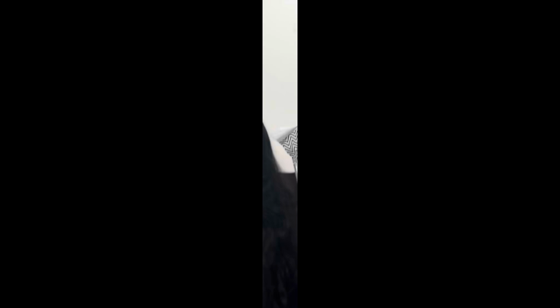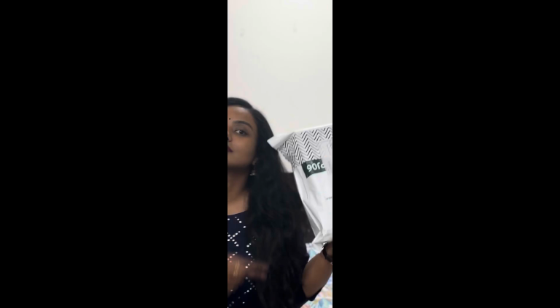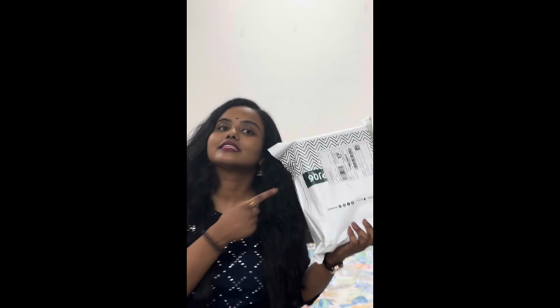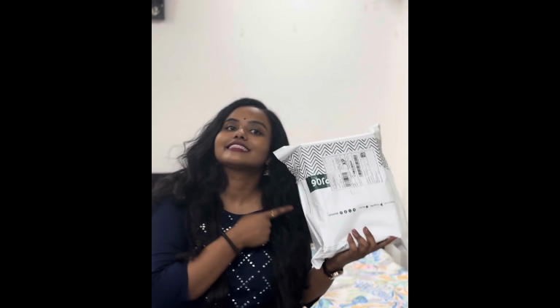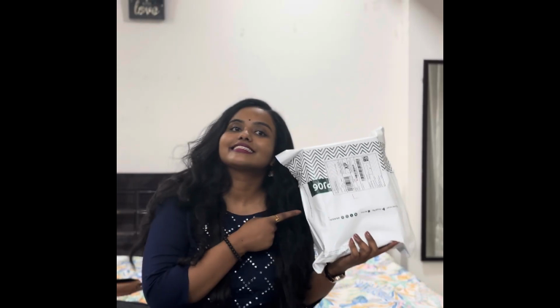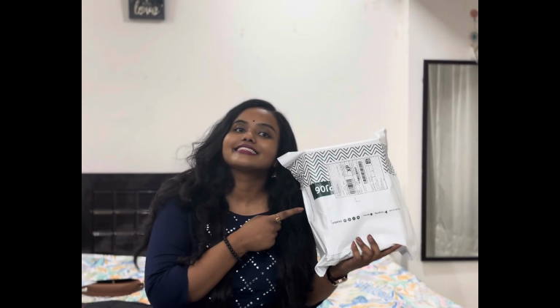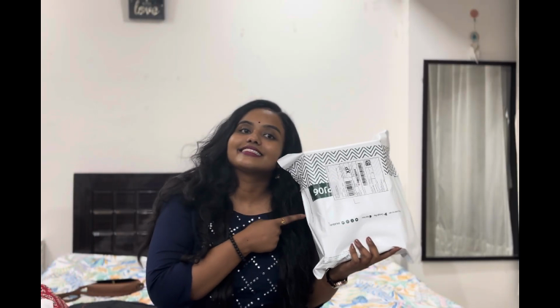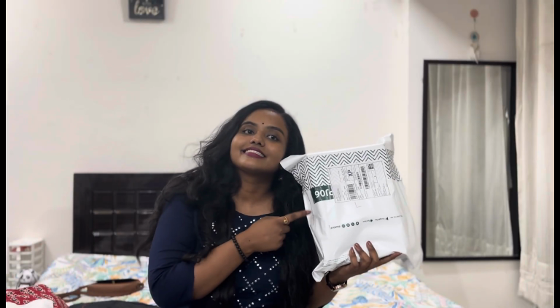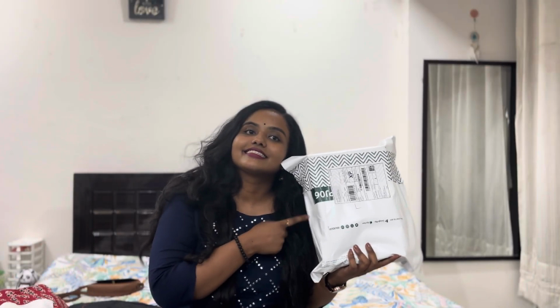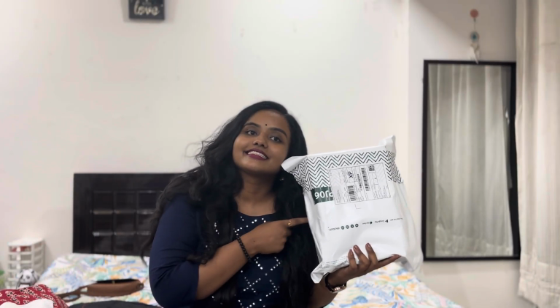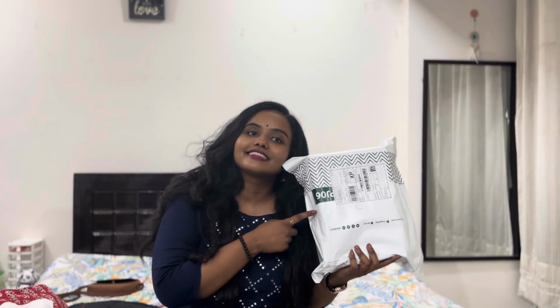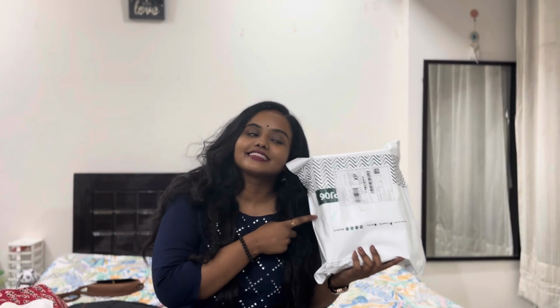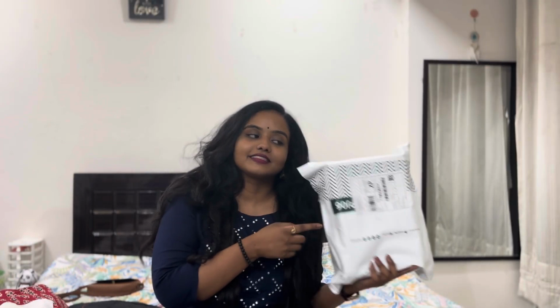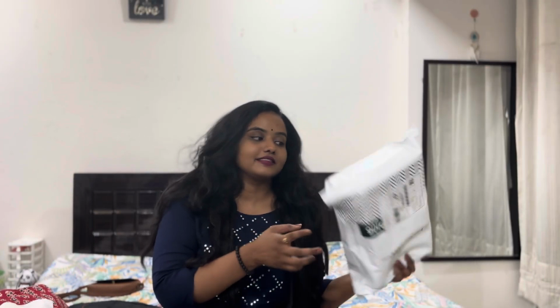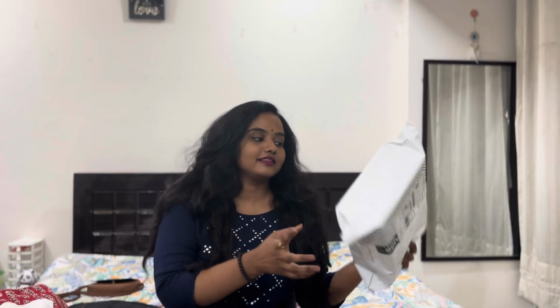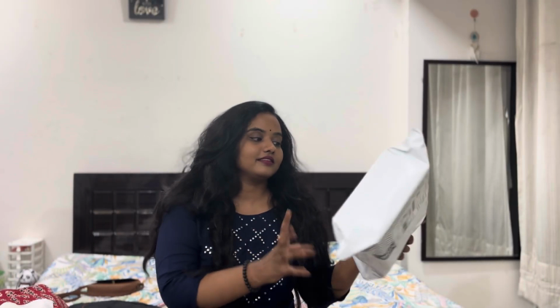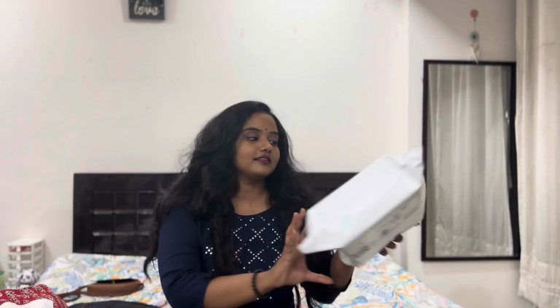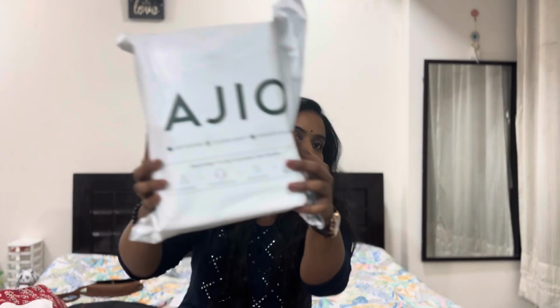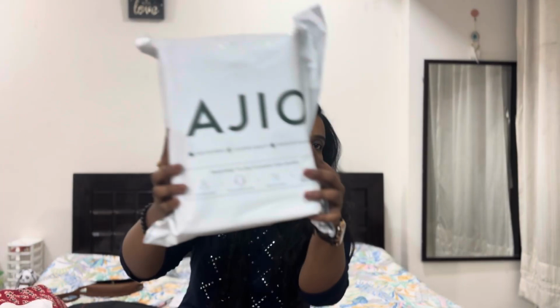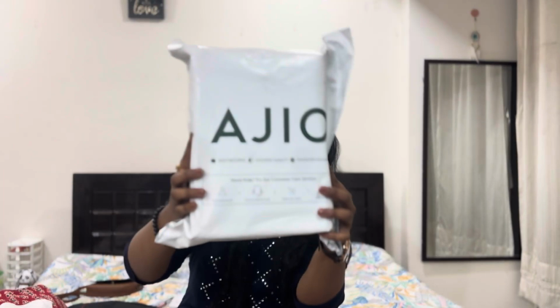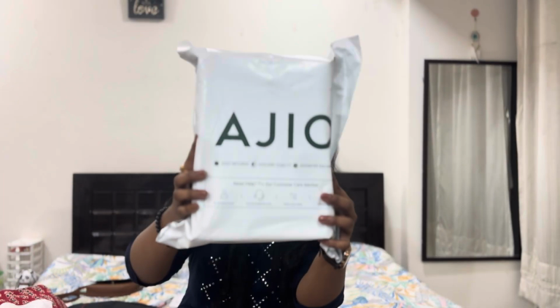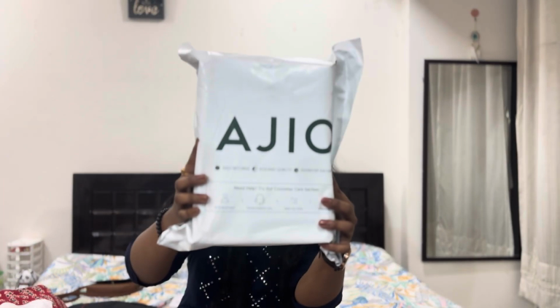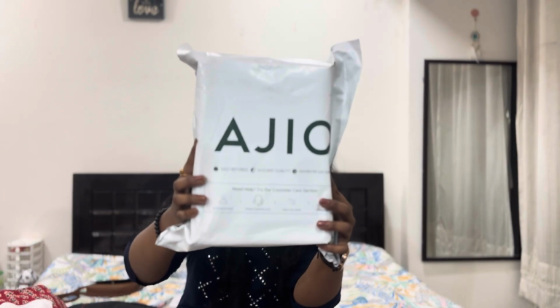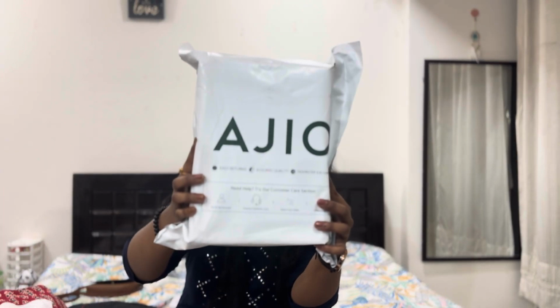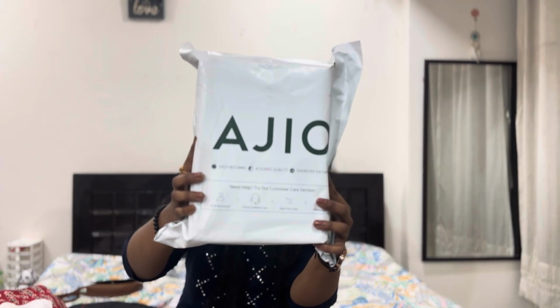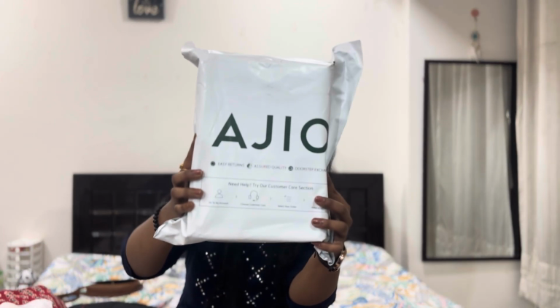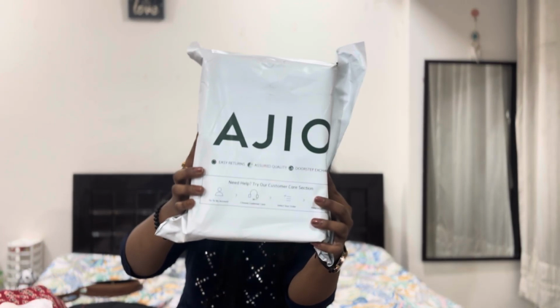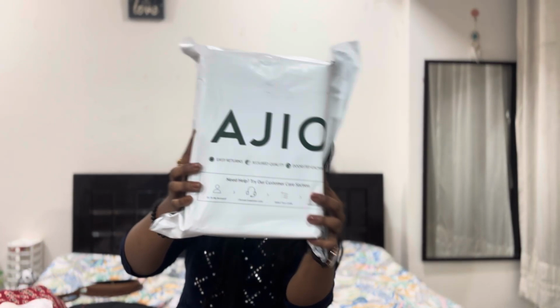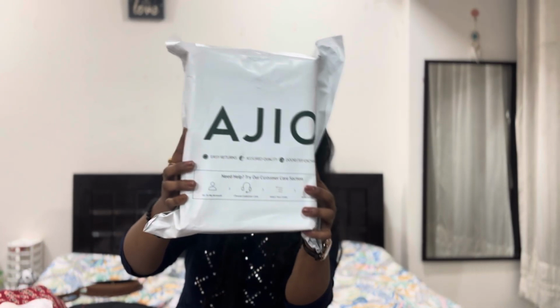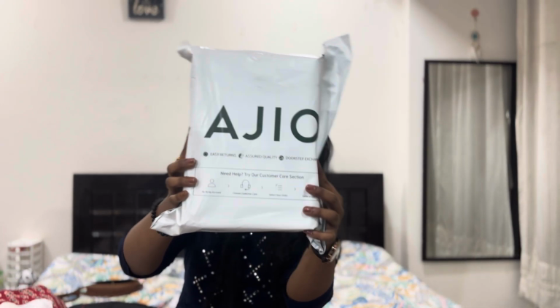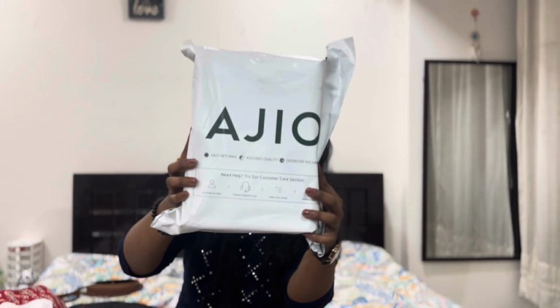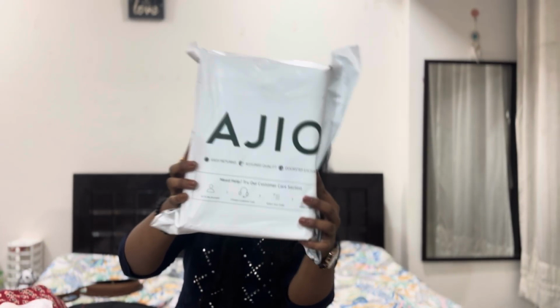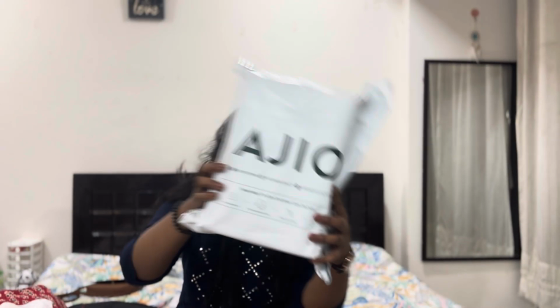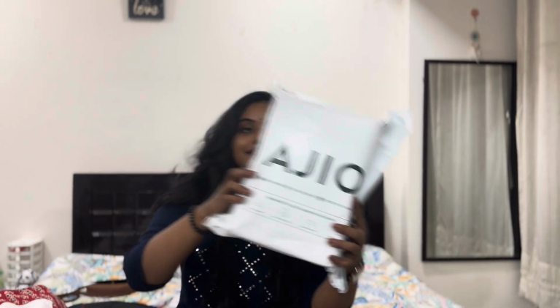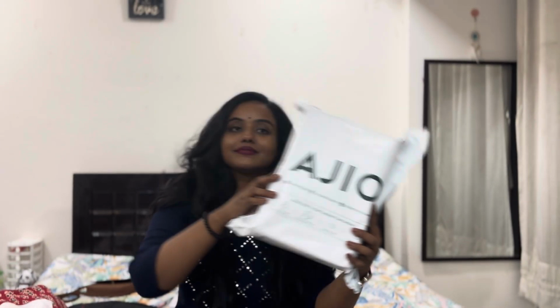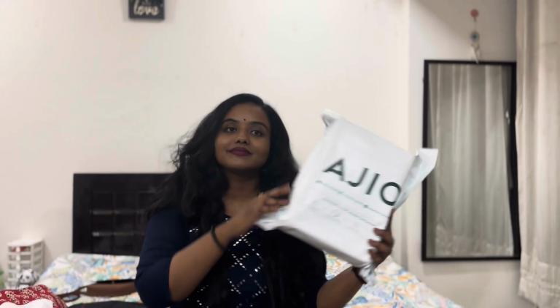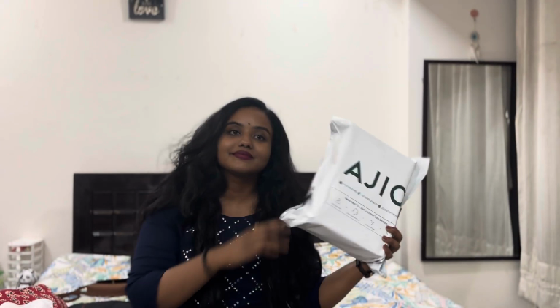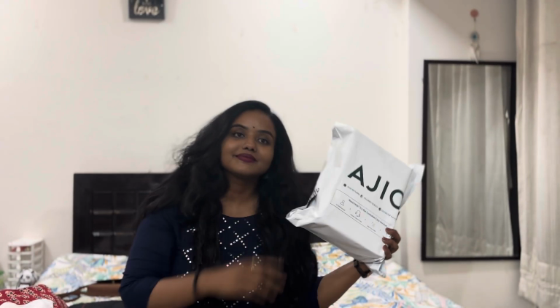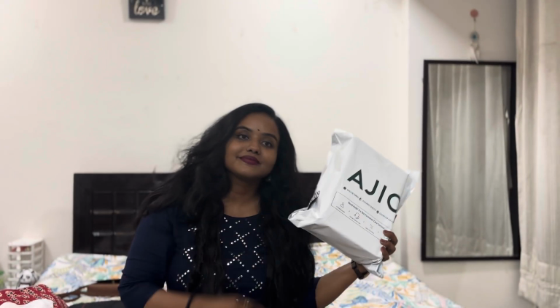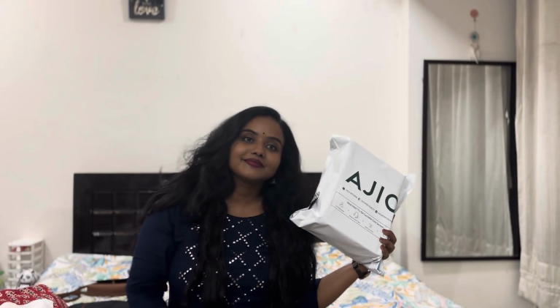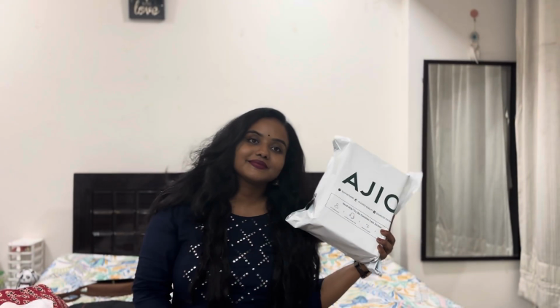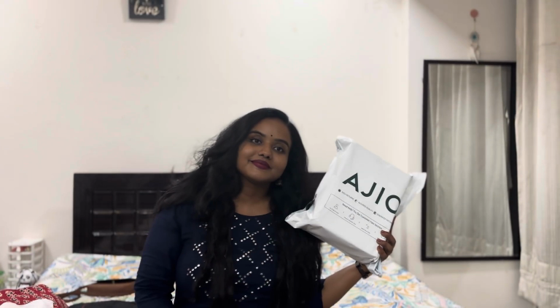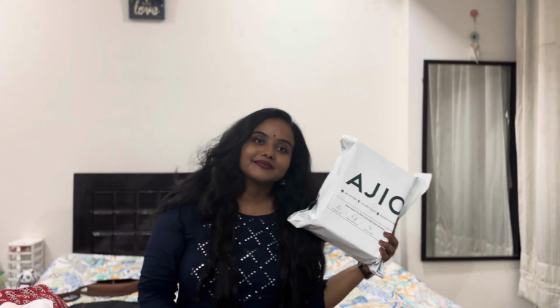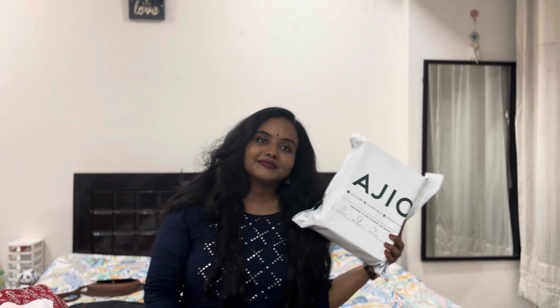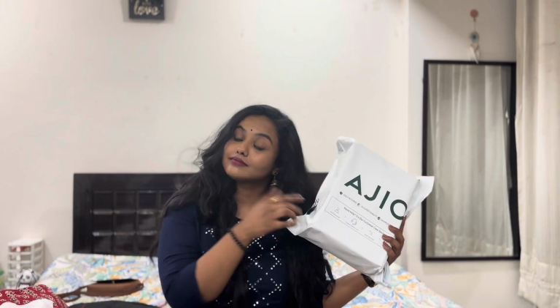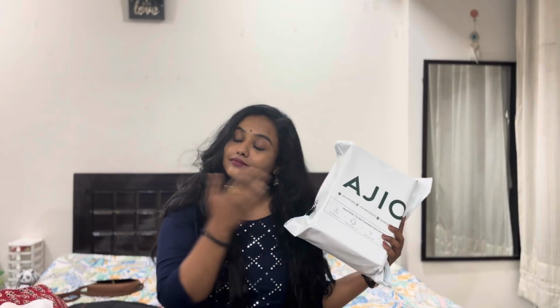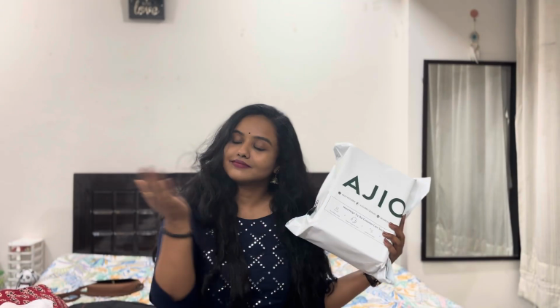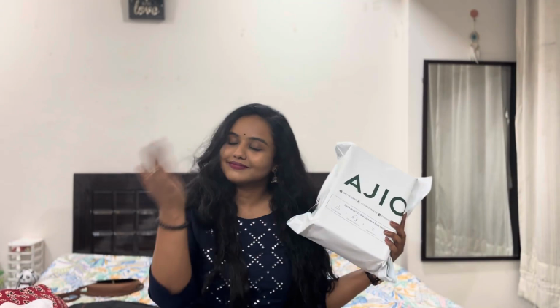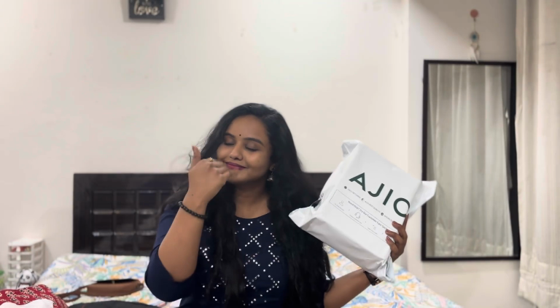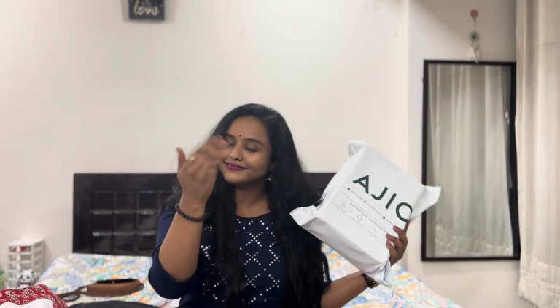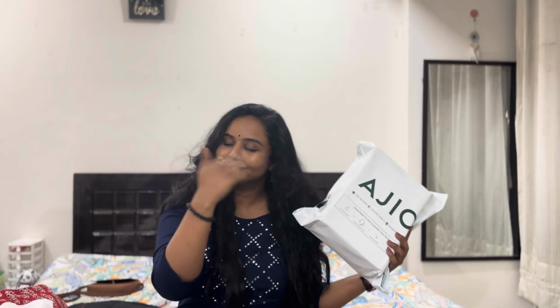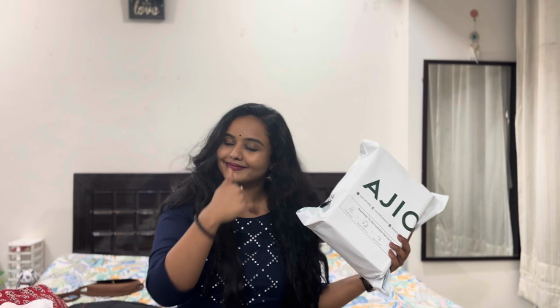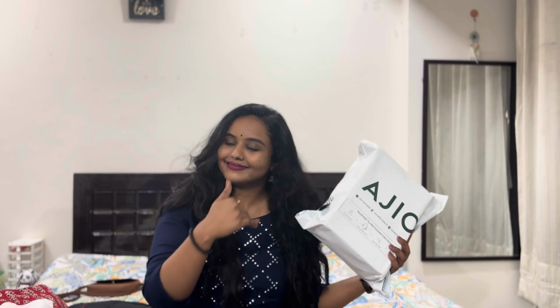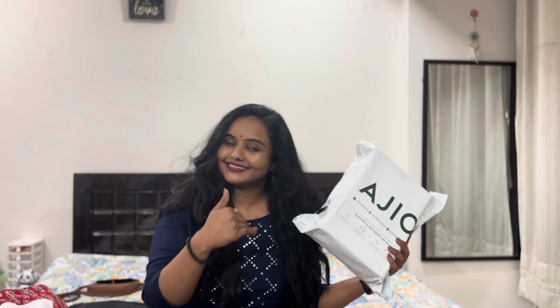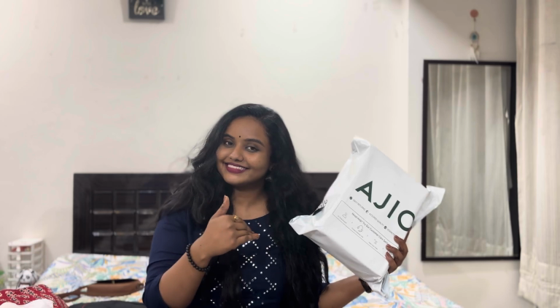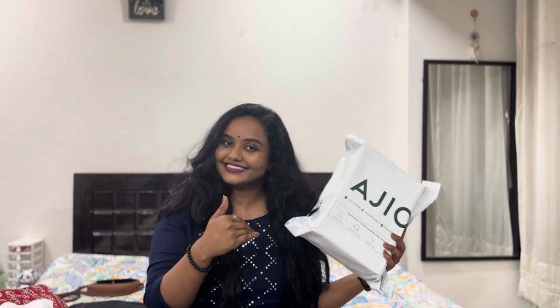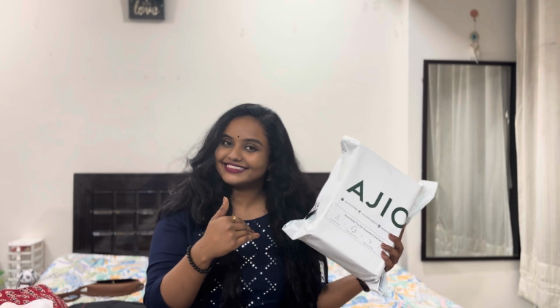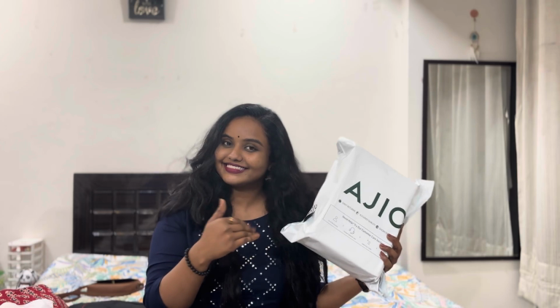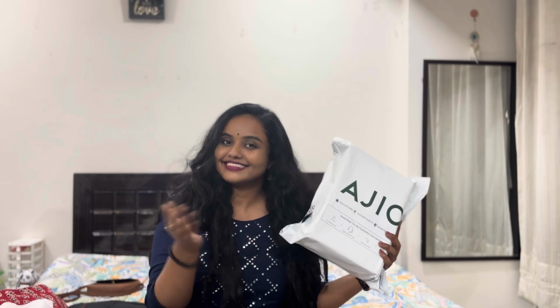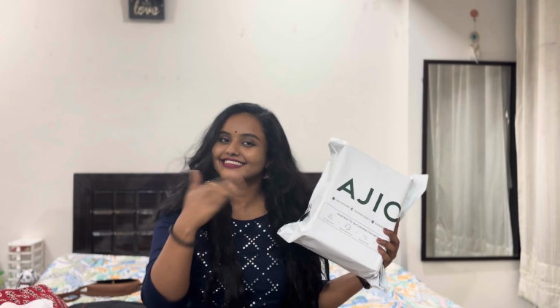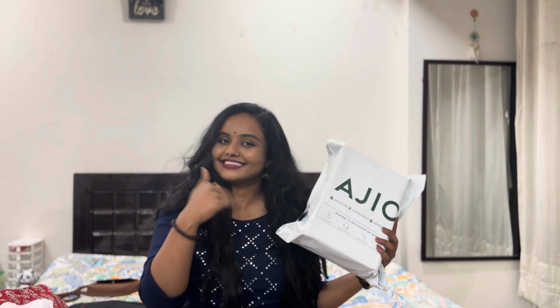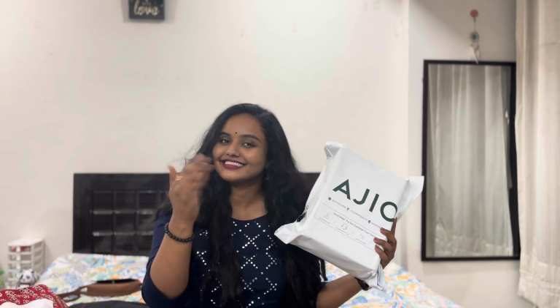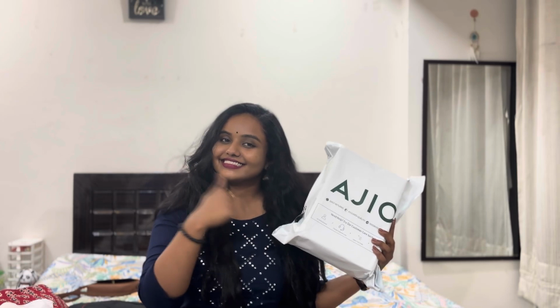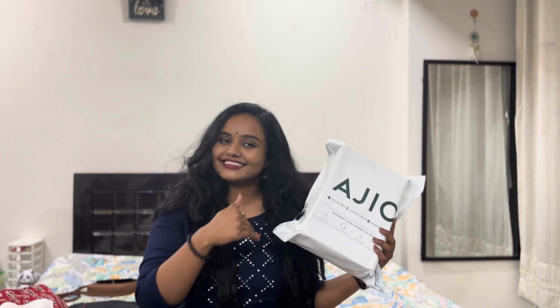Hi guys, welcome to my channel. Let's unbox this order from Ajiyo. Come and see what I got.